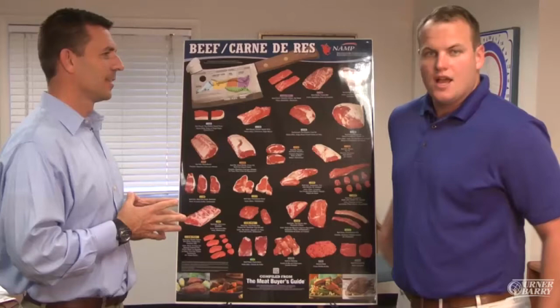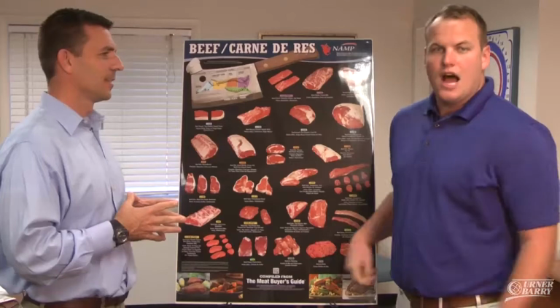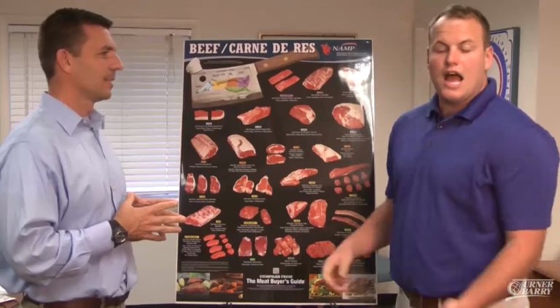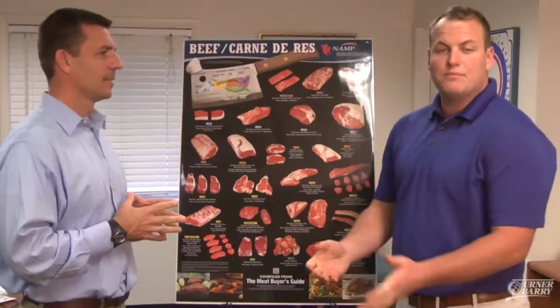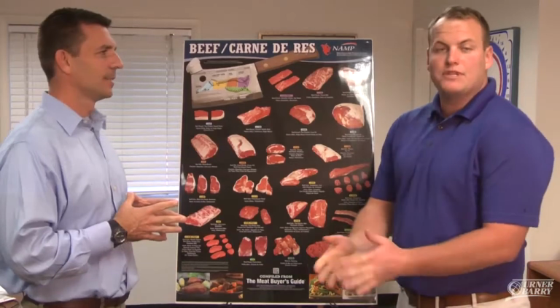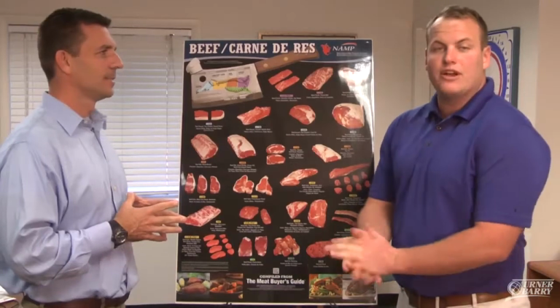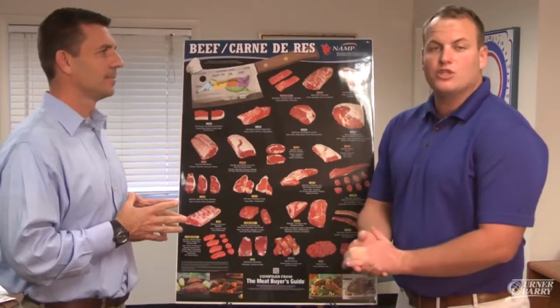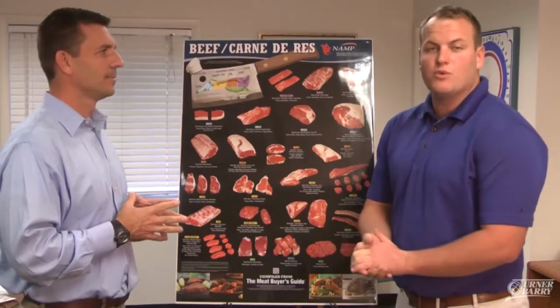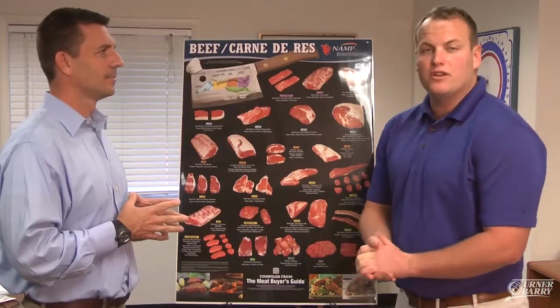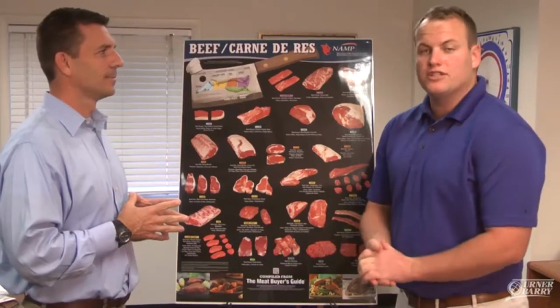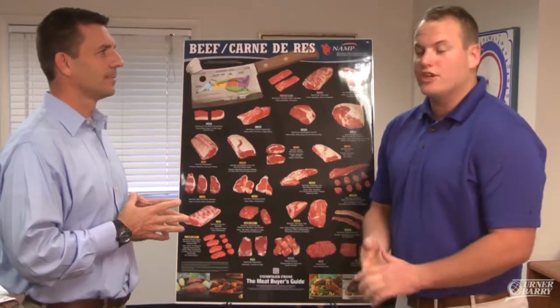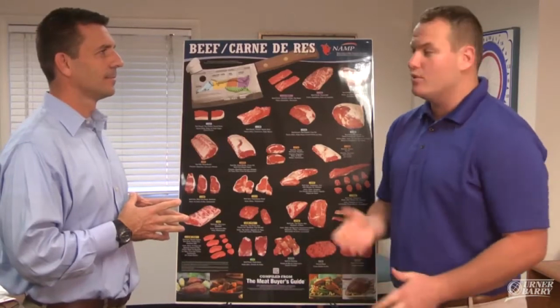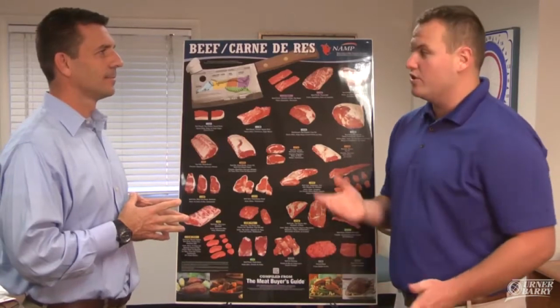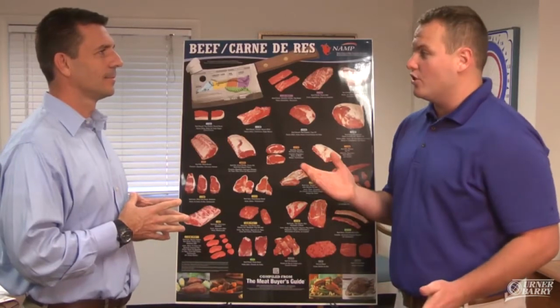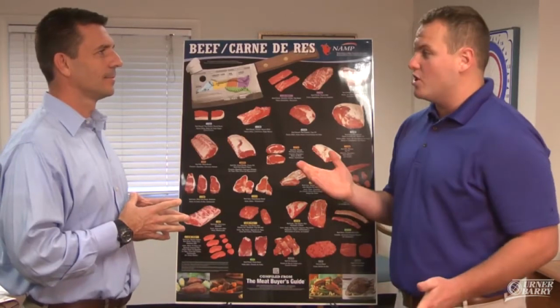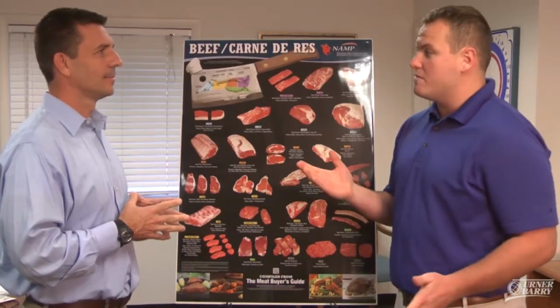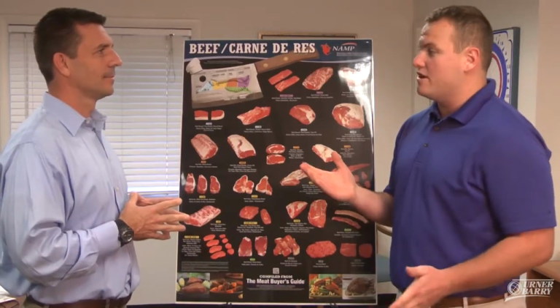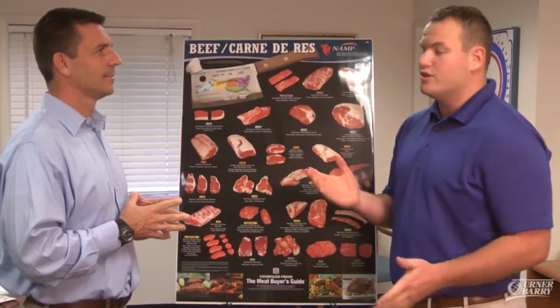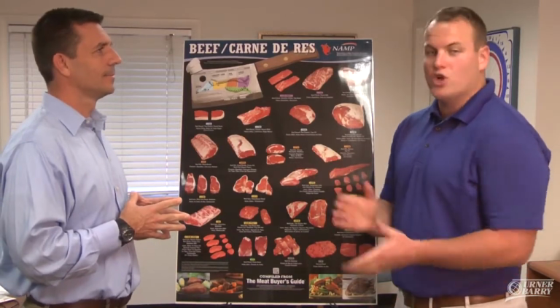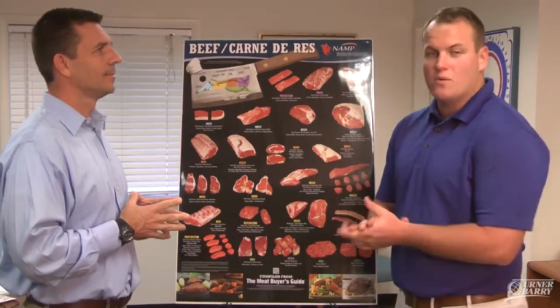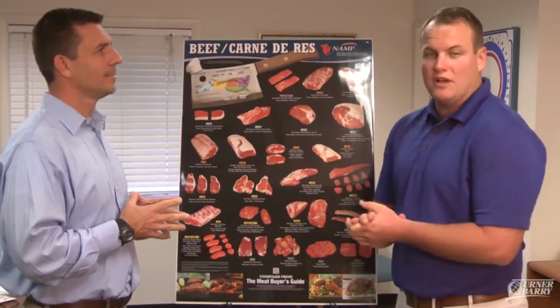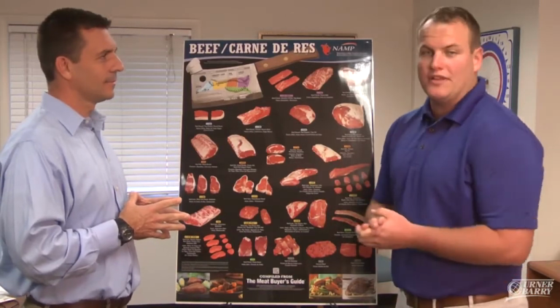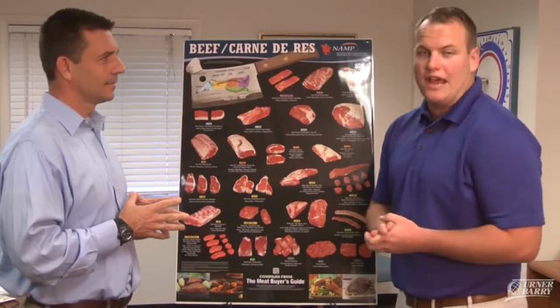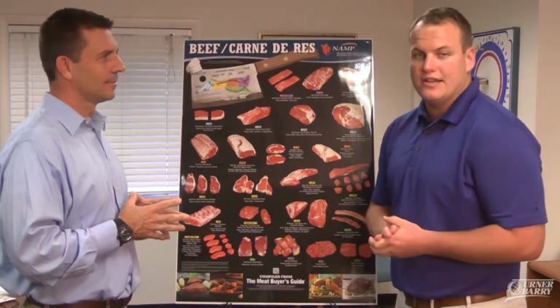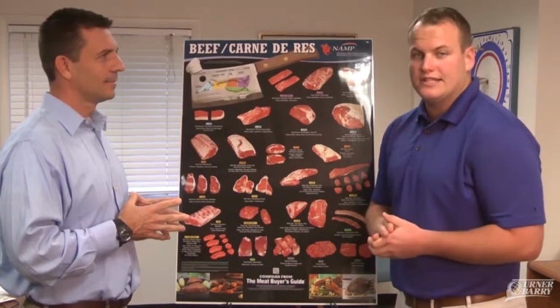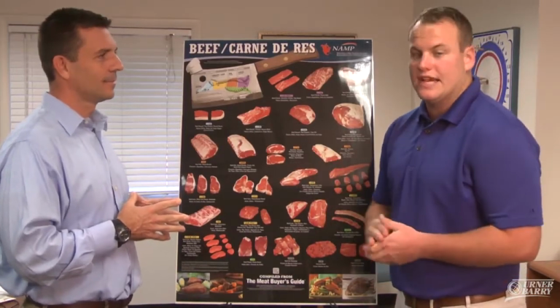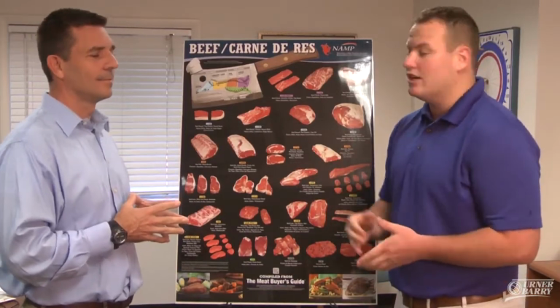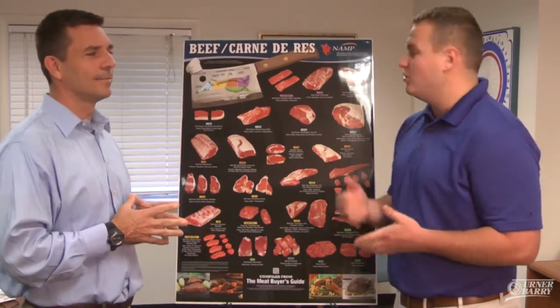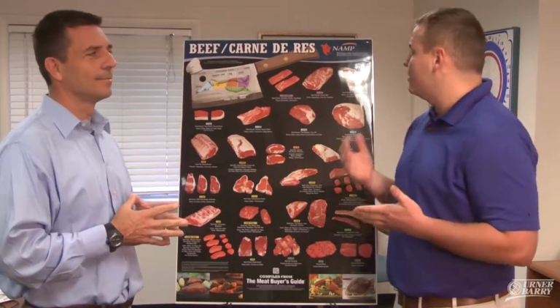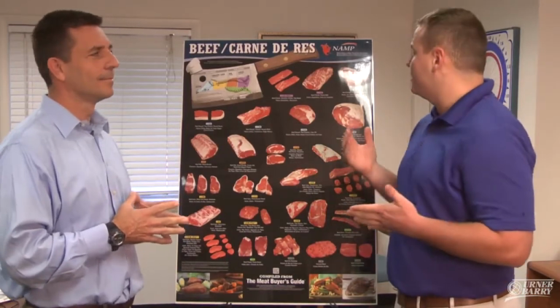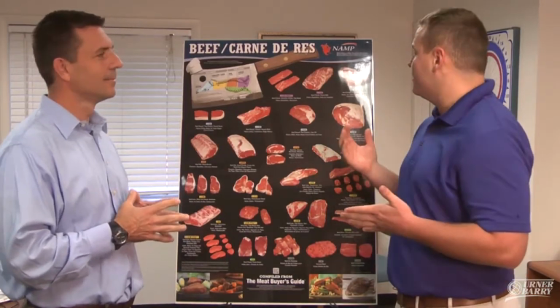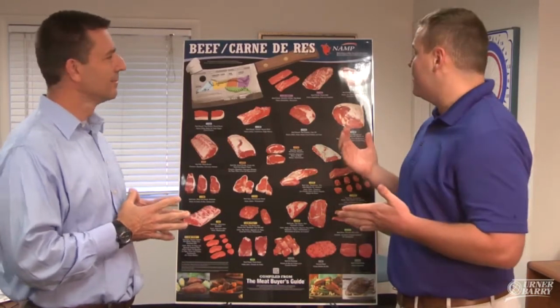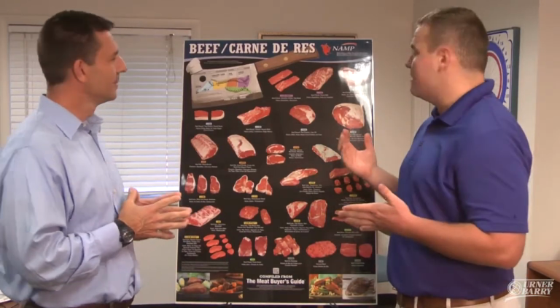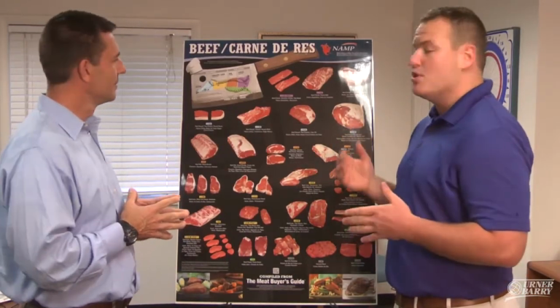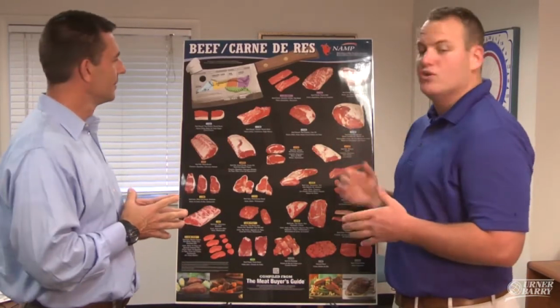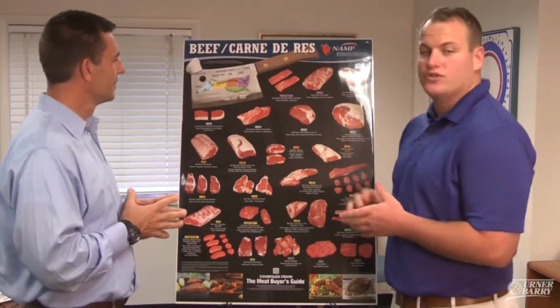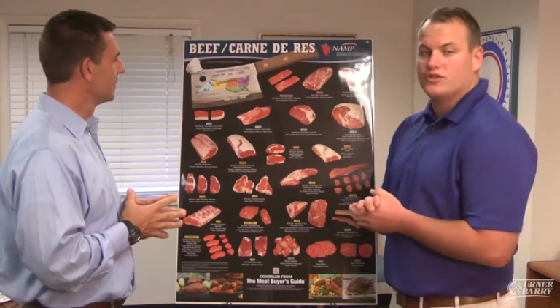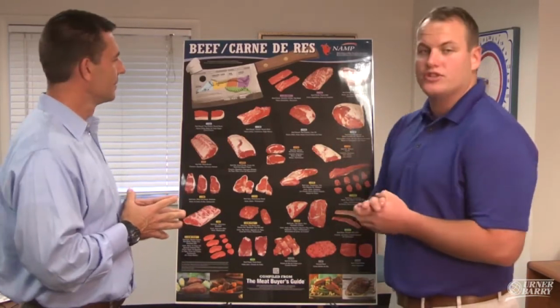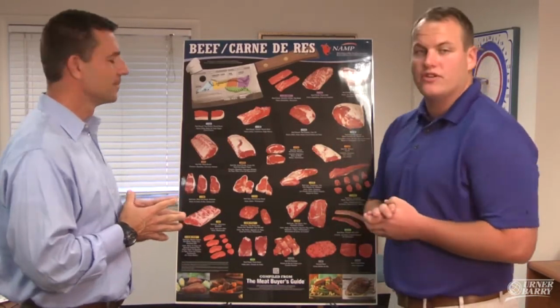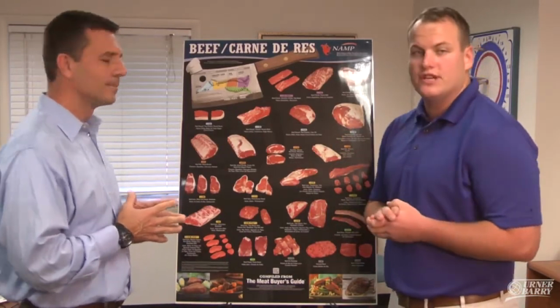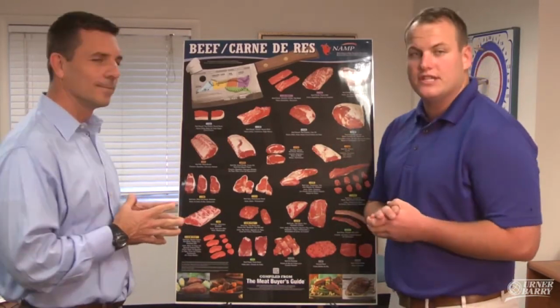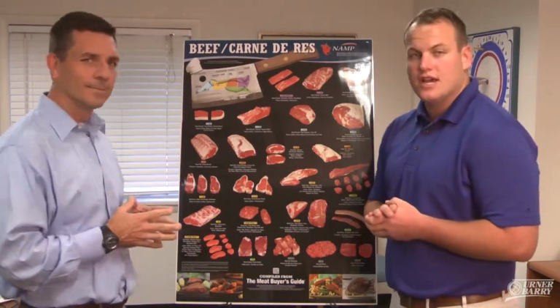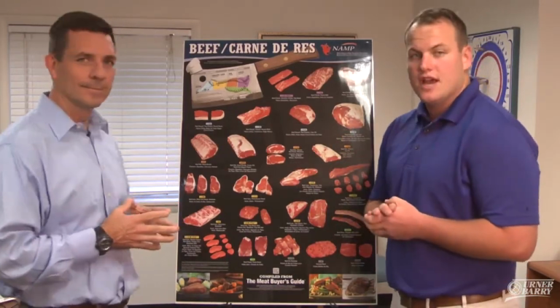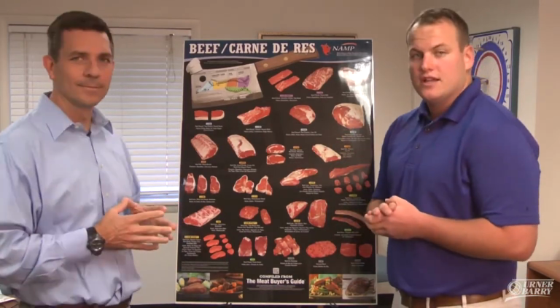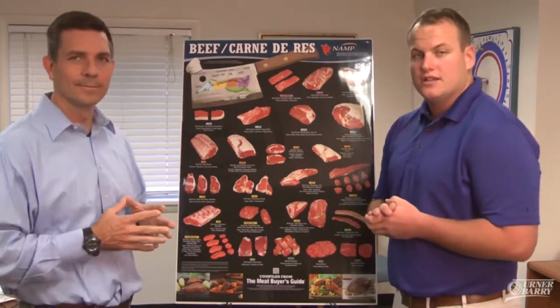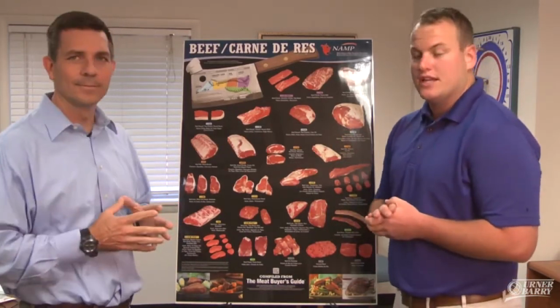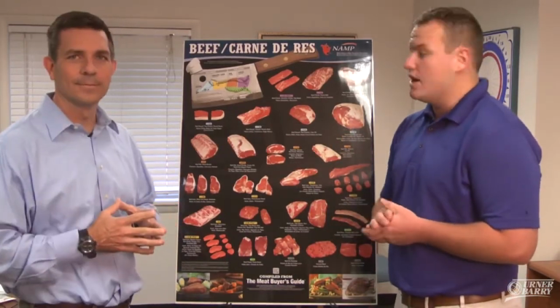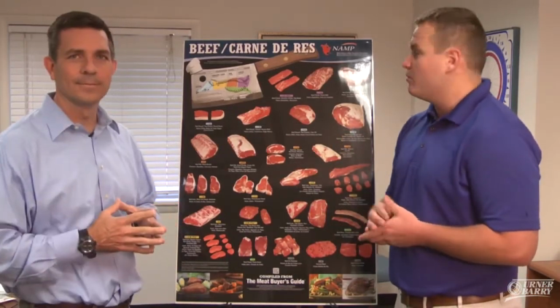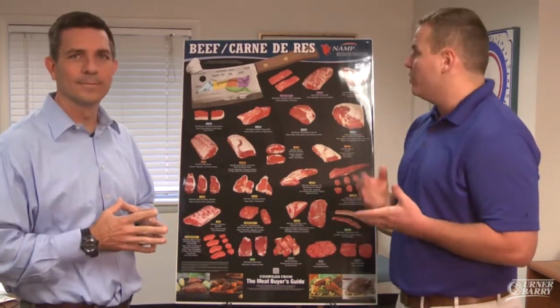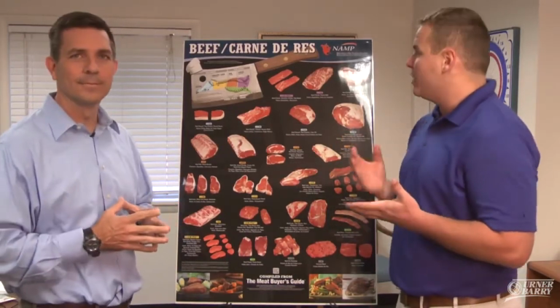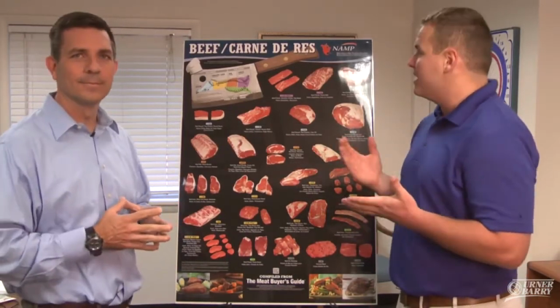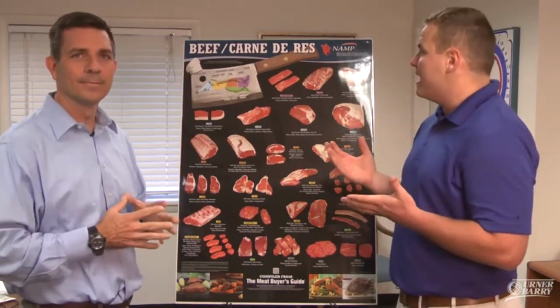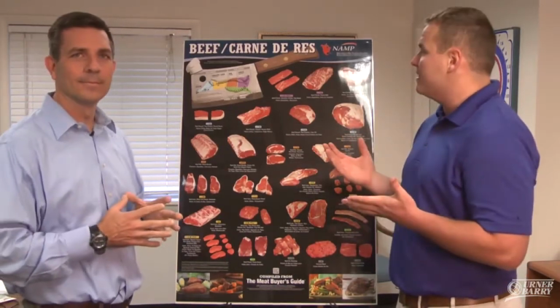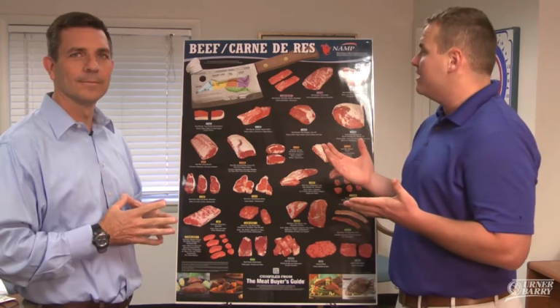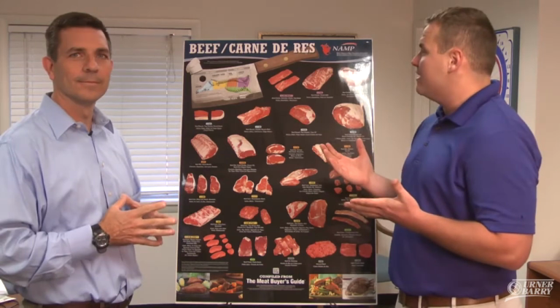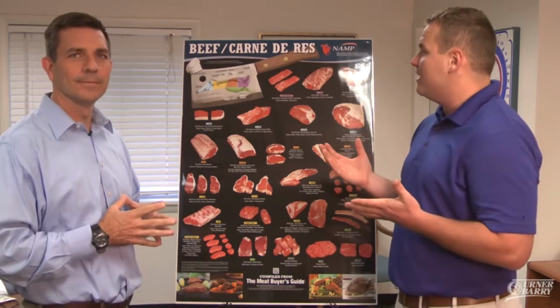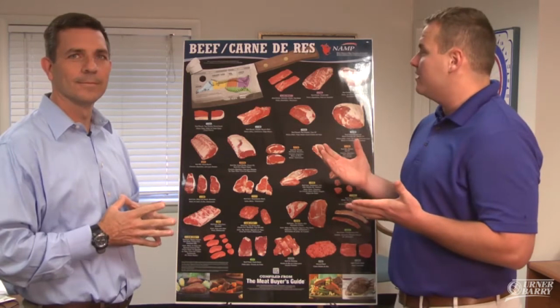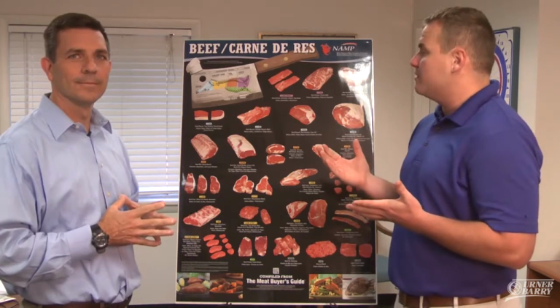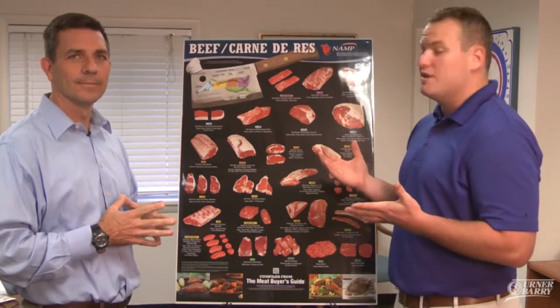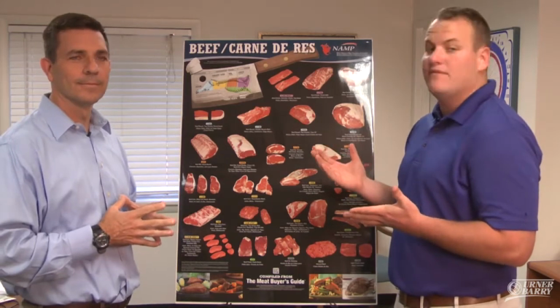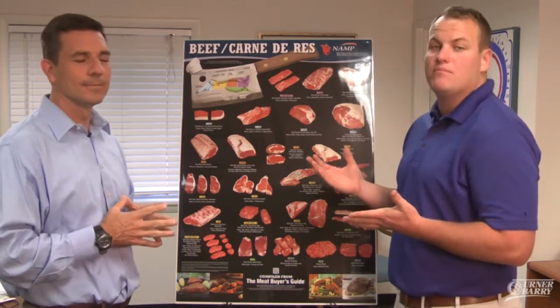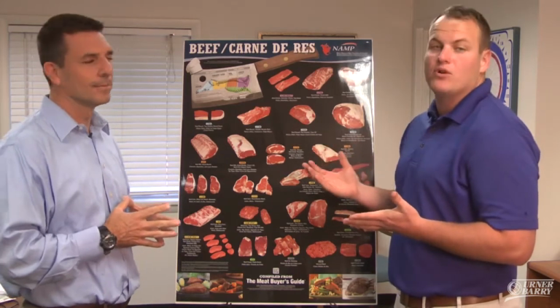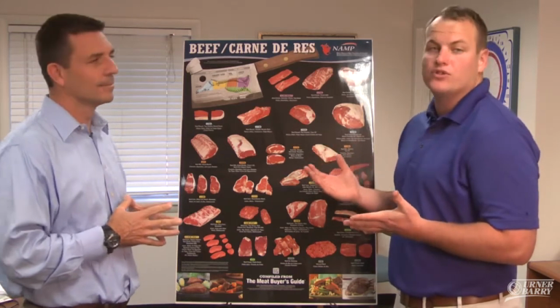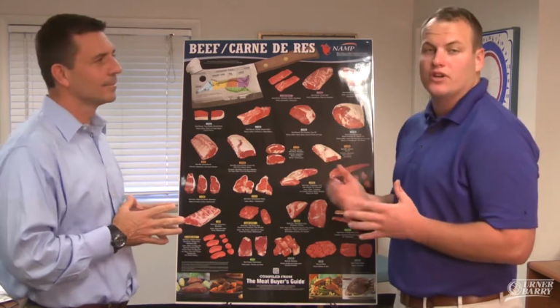Hi, I'm Terrence Wells here with Ernerberry's Joe Meldowney, taking a look at the NAMP poster series. Today we're looking at the beef poster.